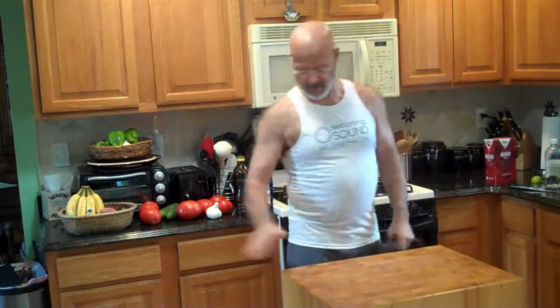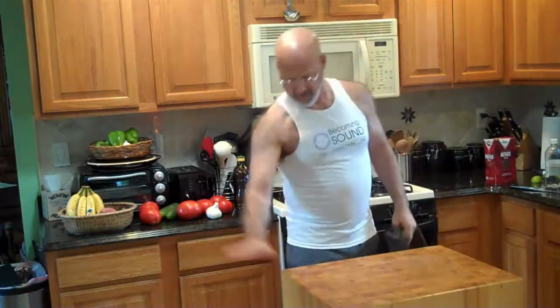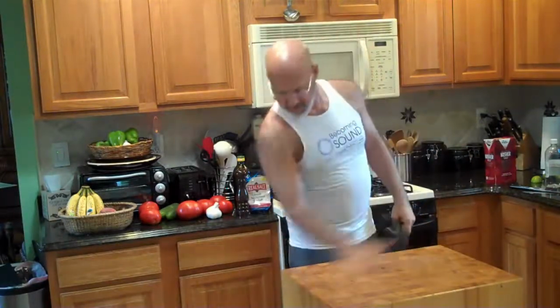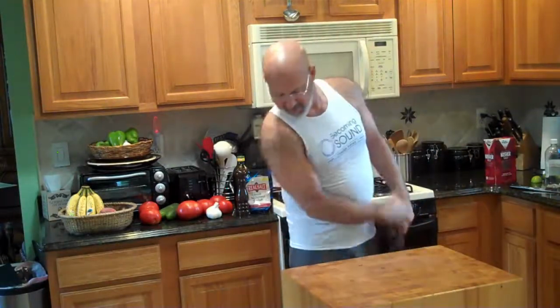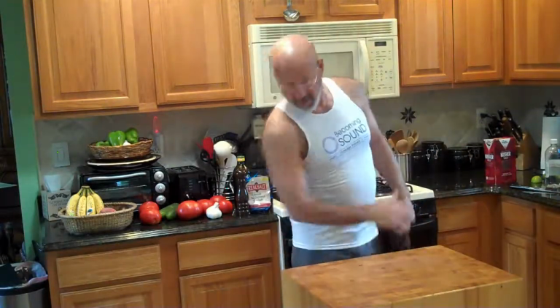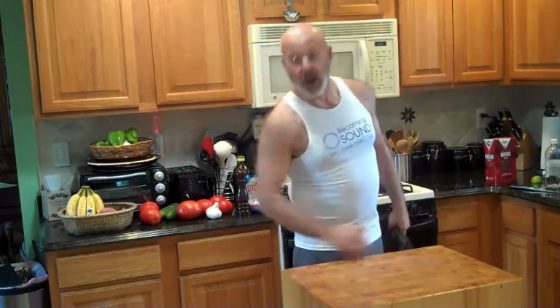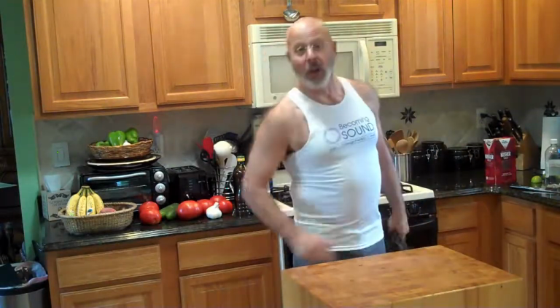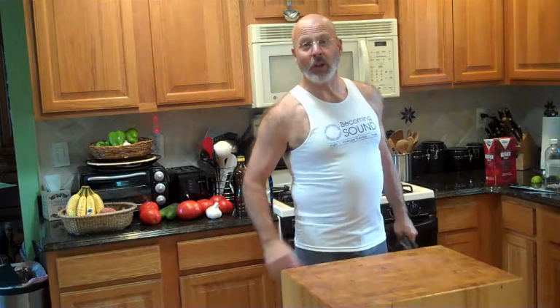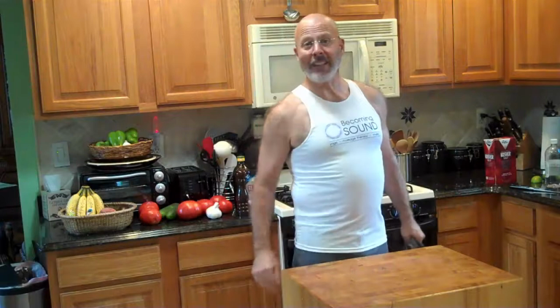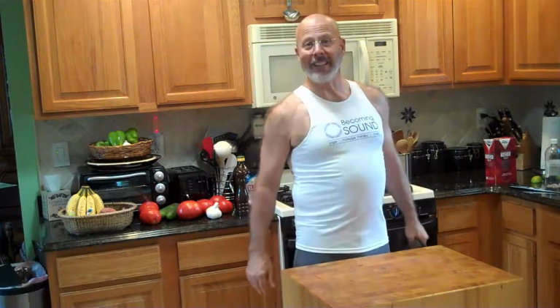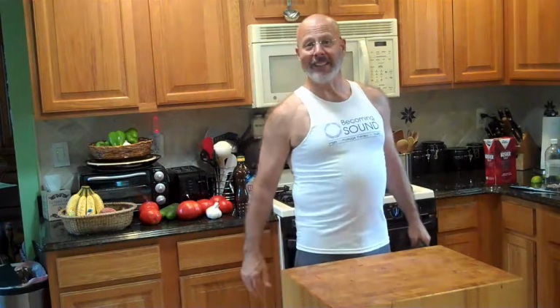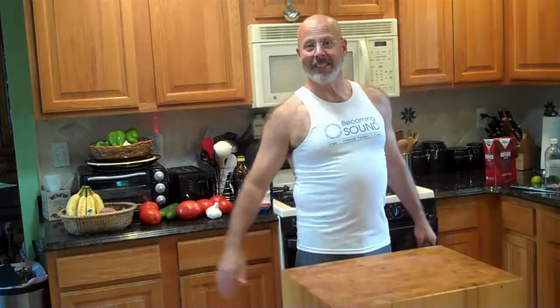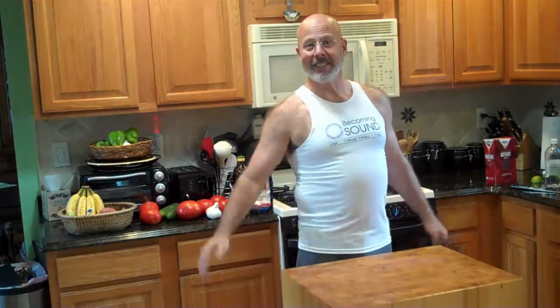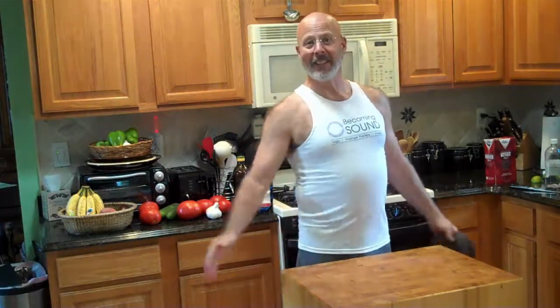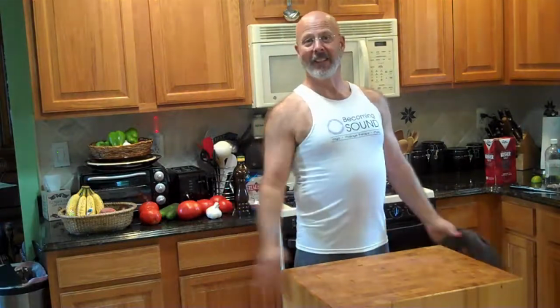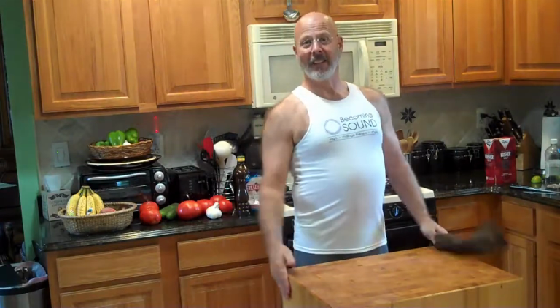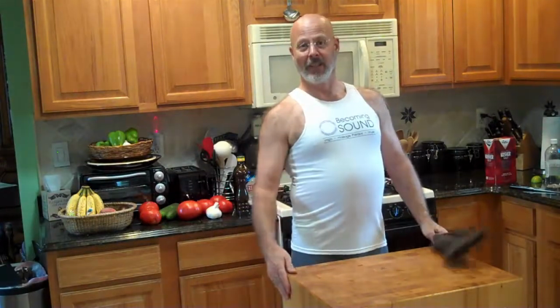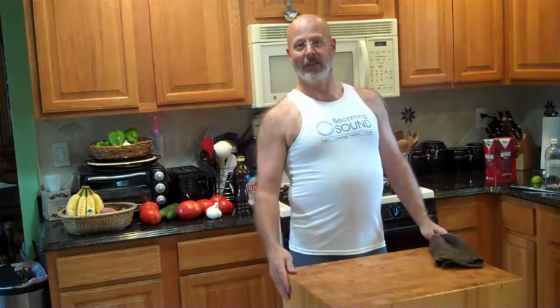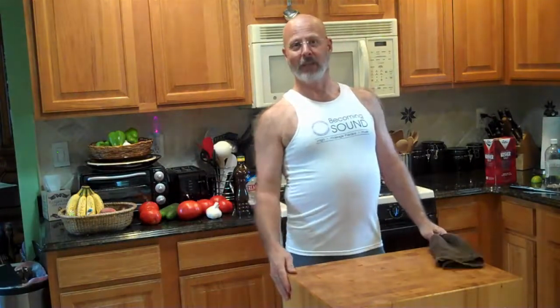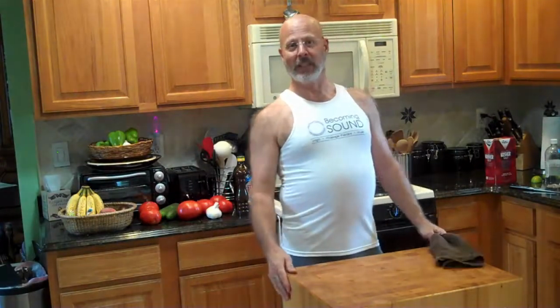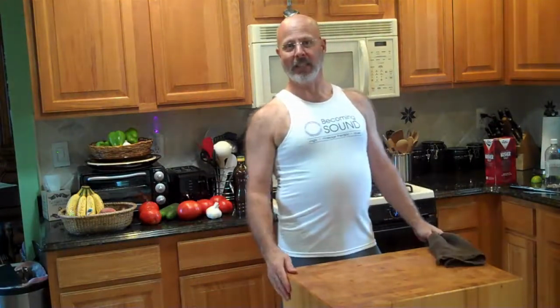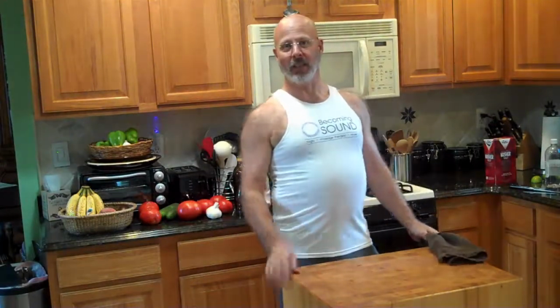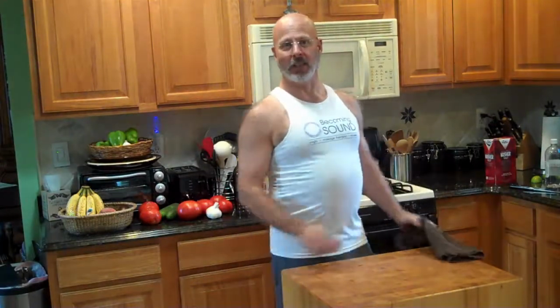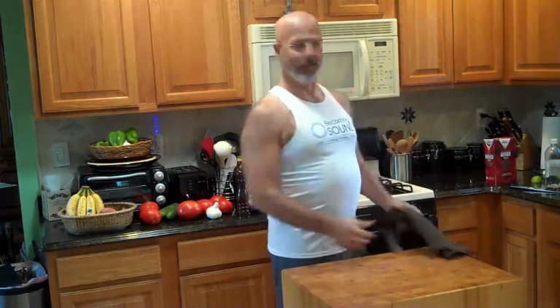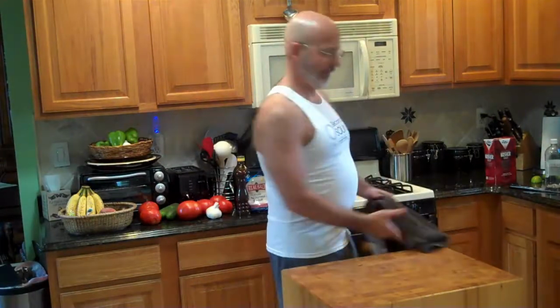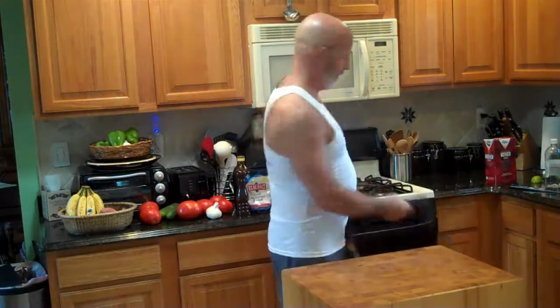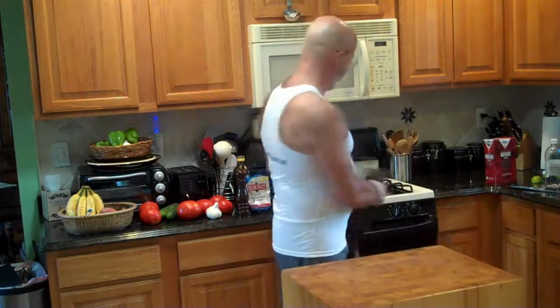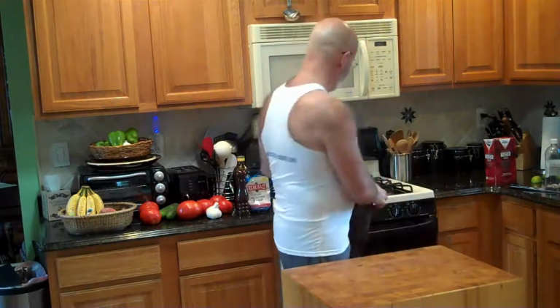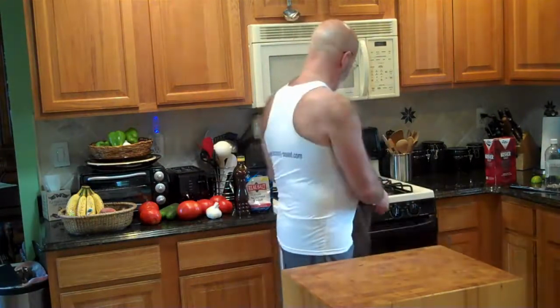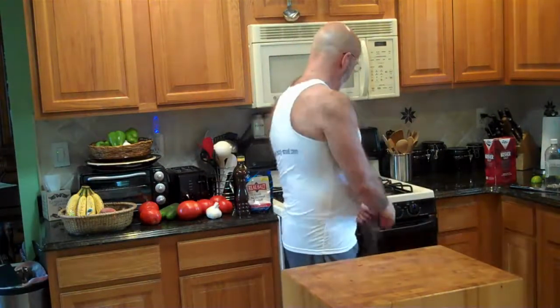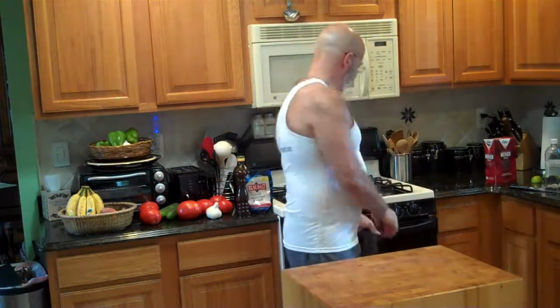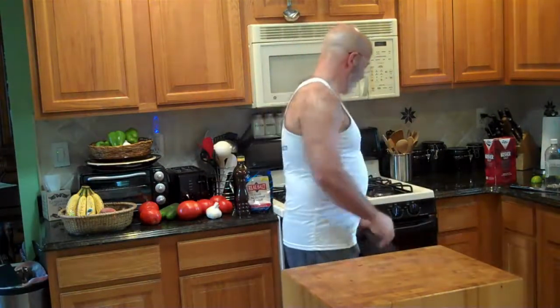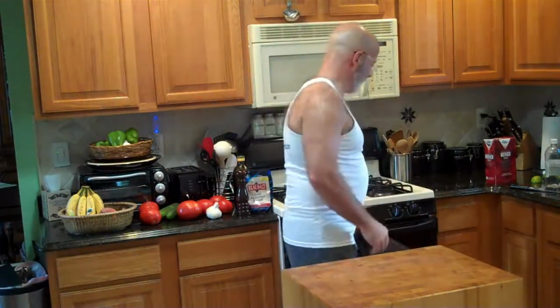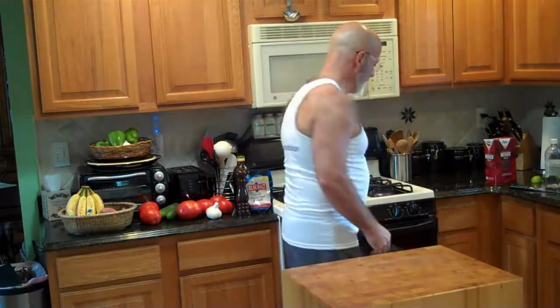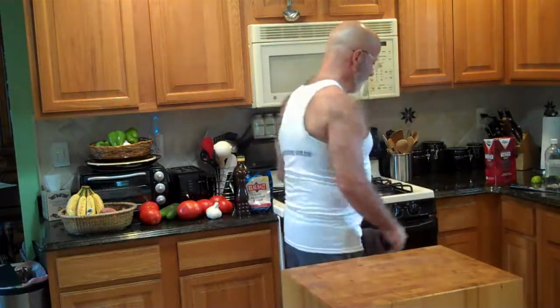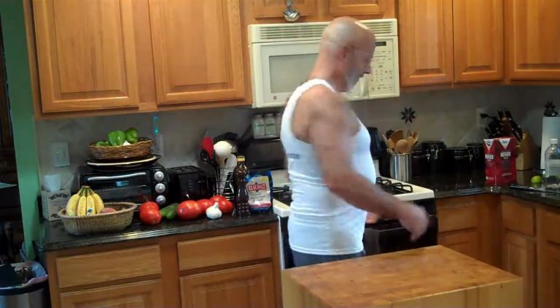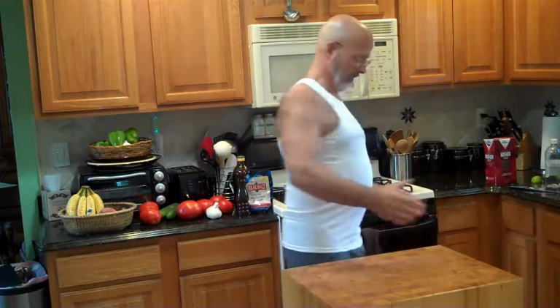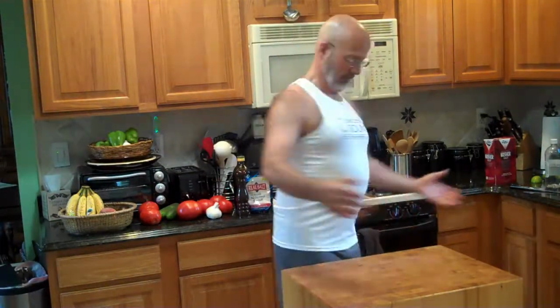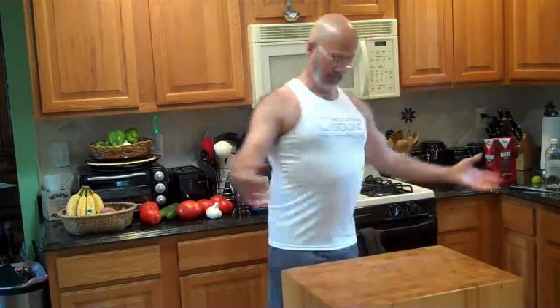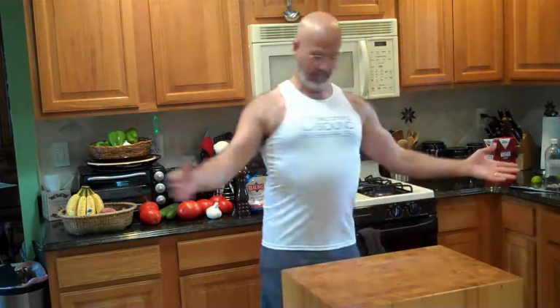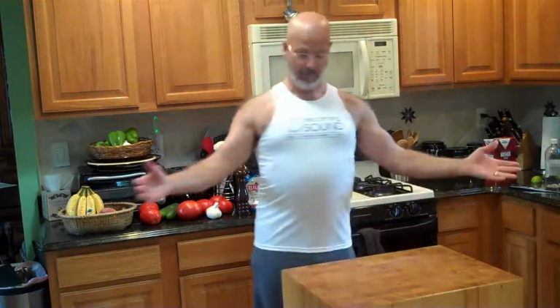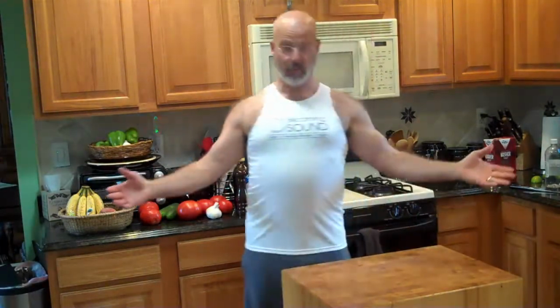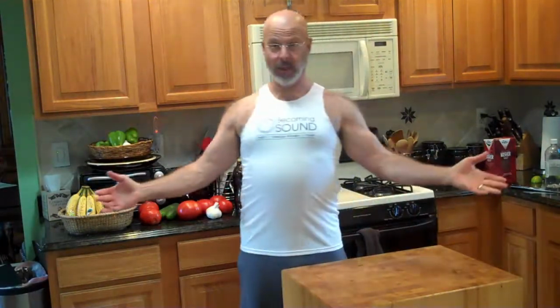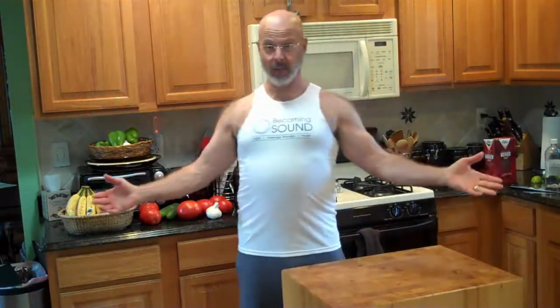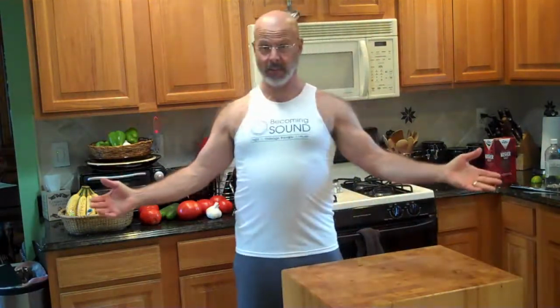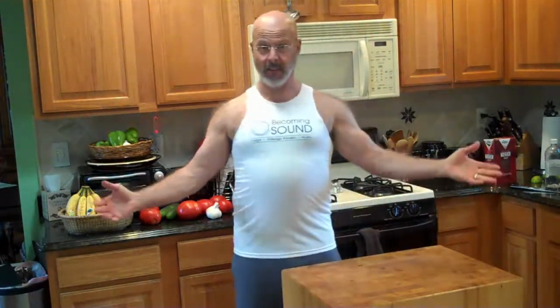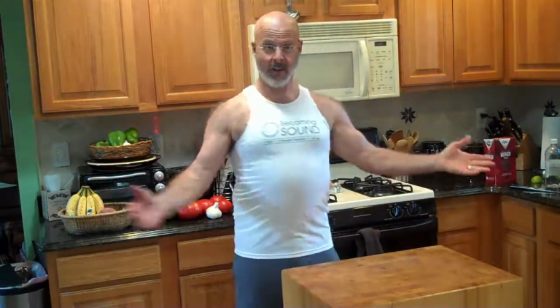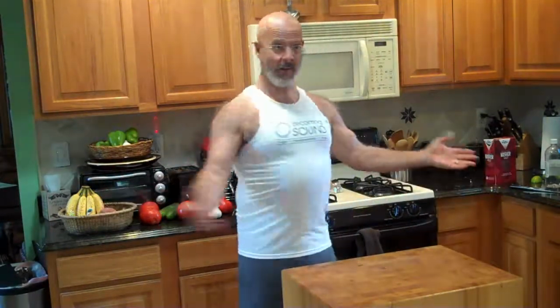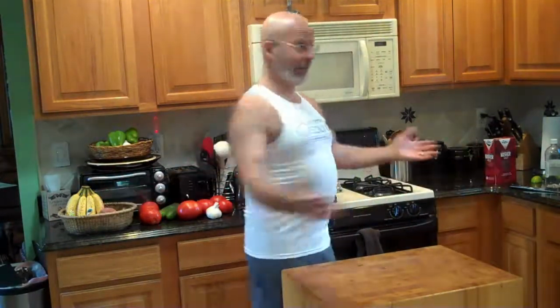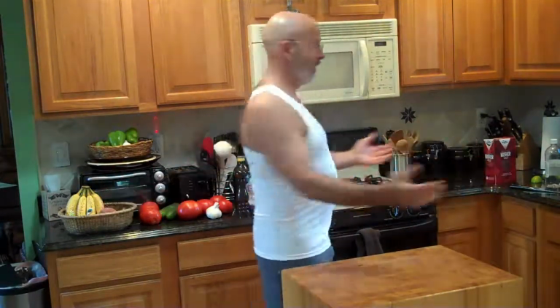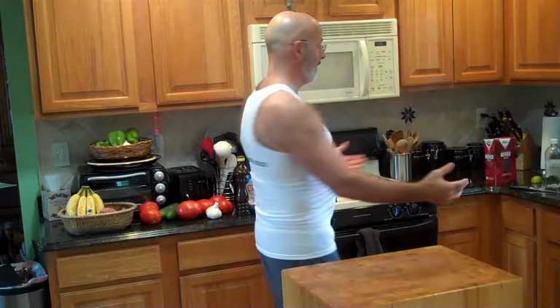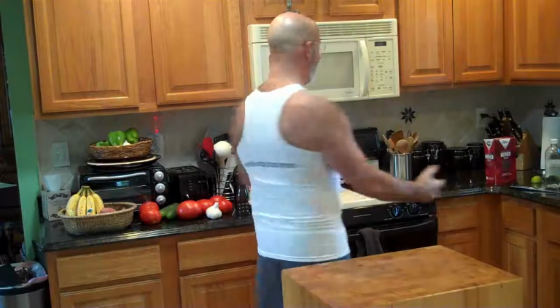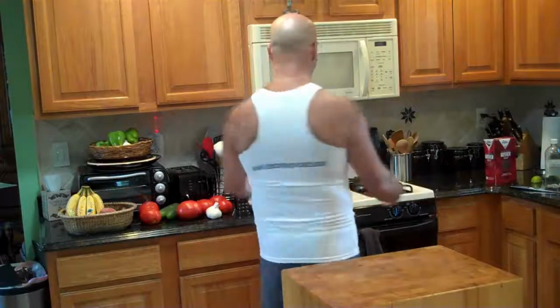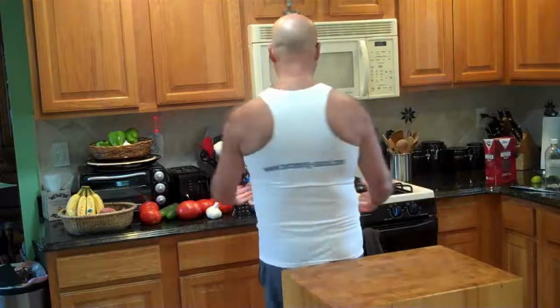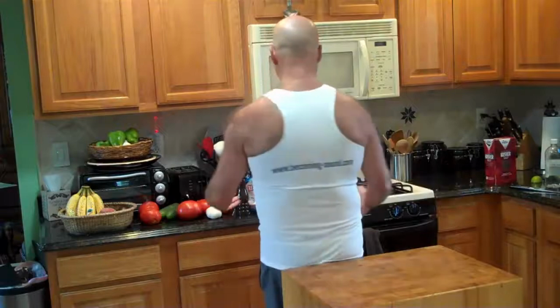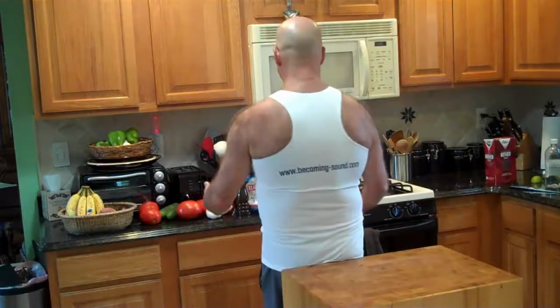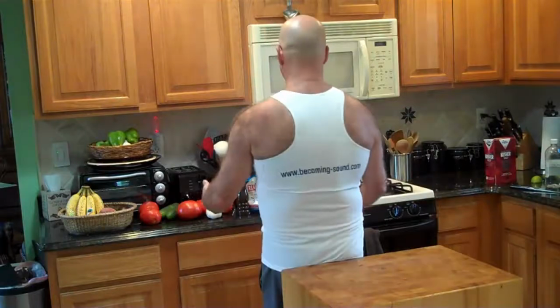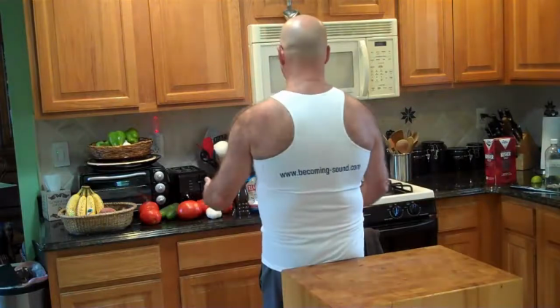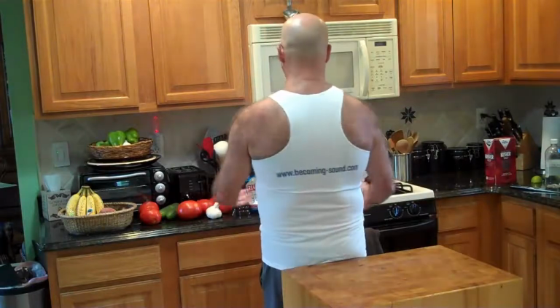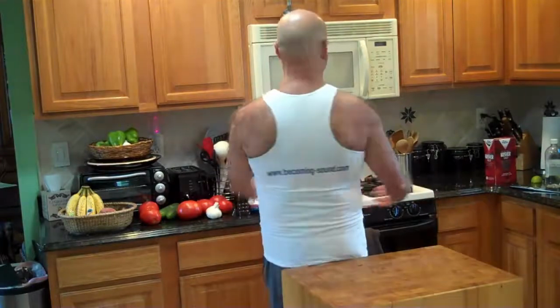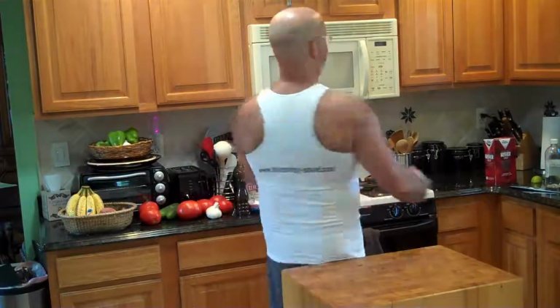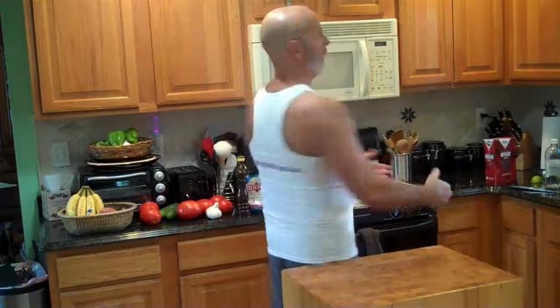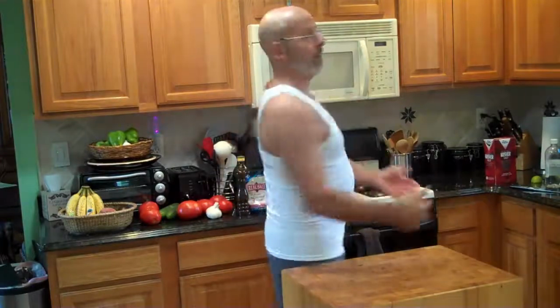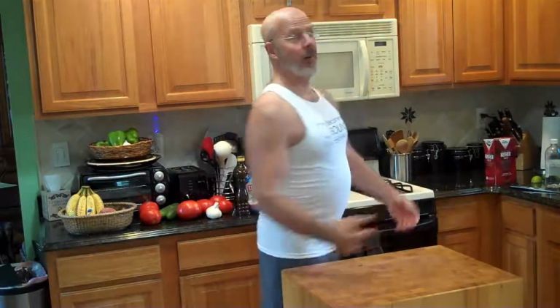All clean, ready to cook. BecomingSound.com.